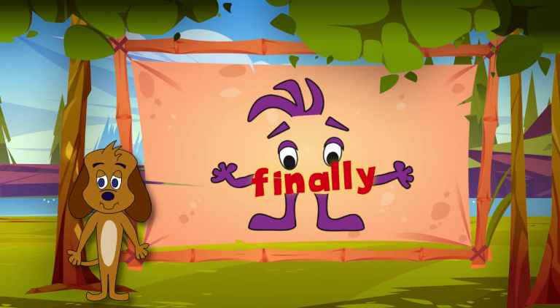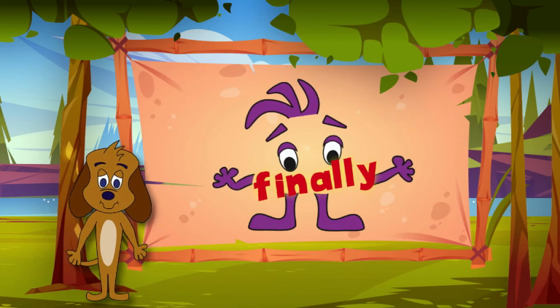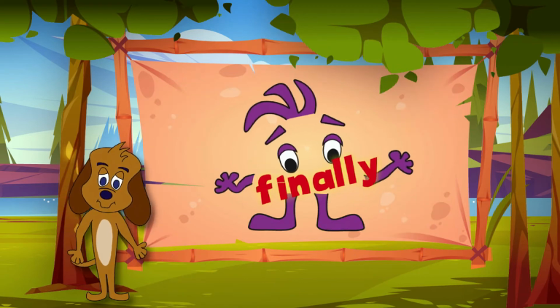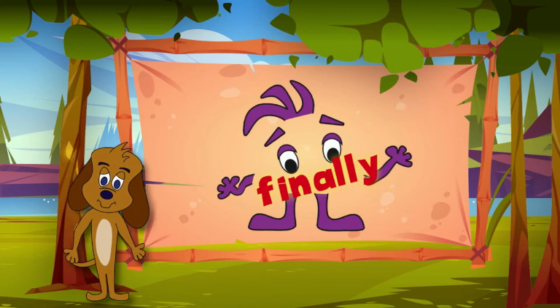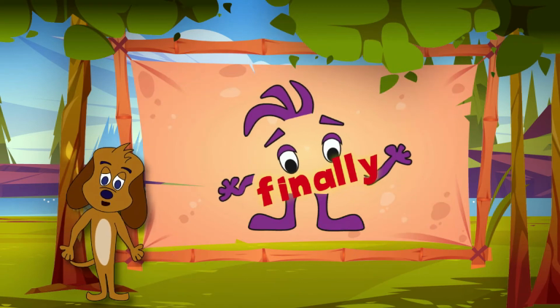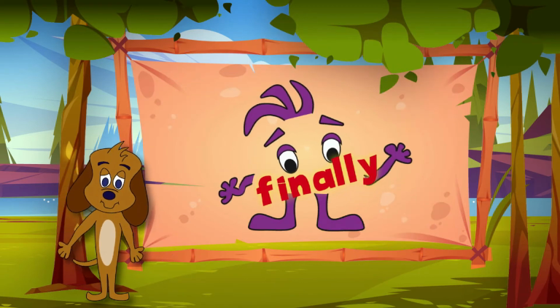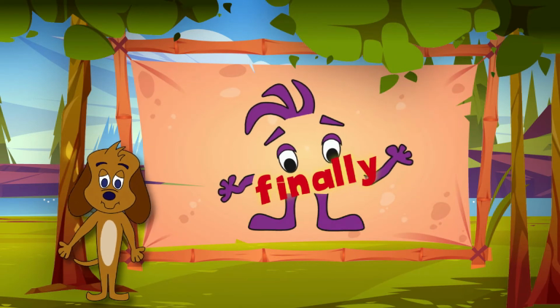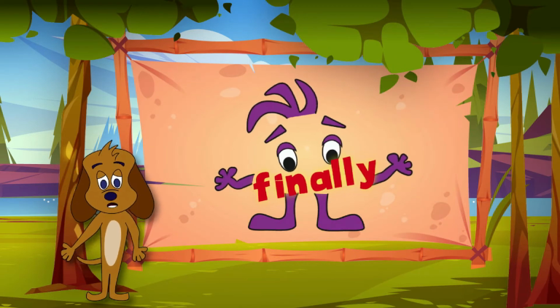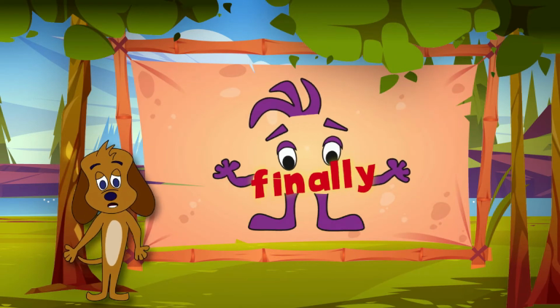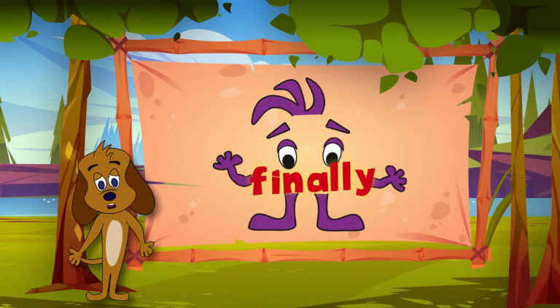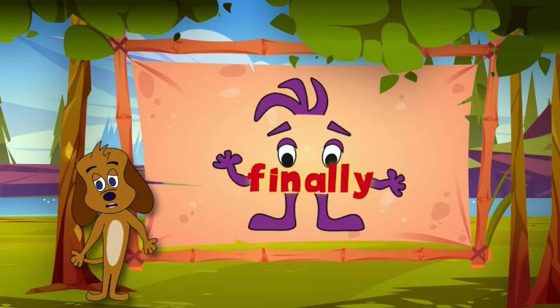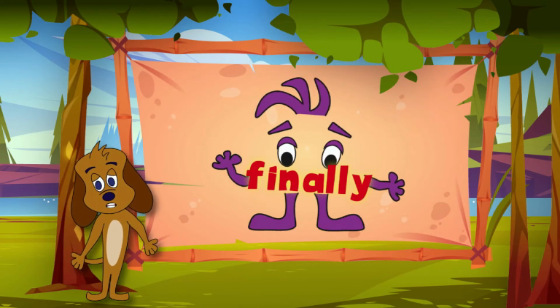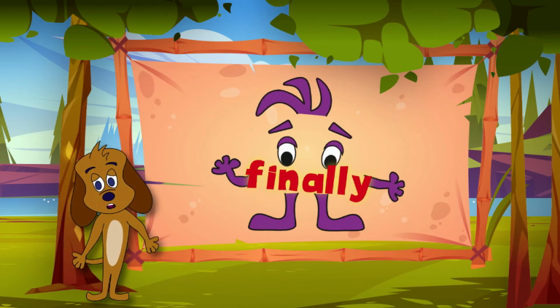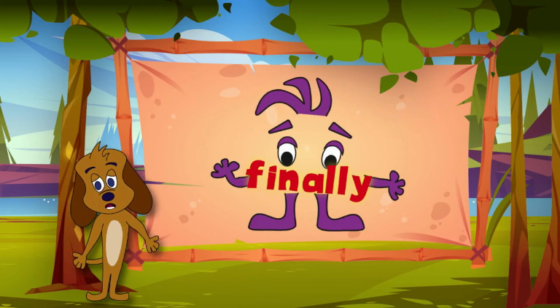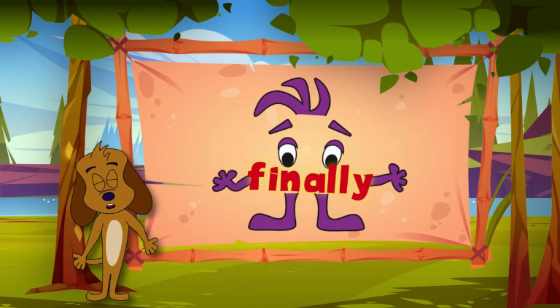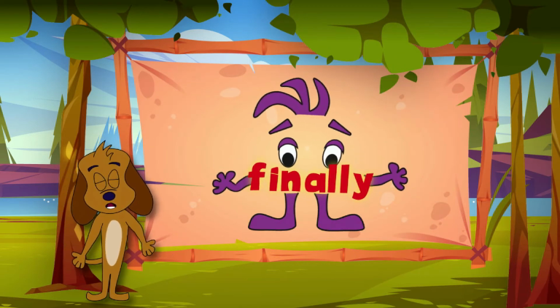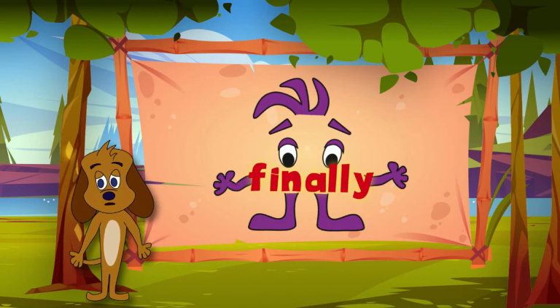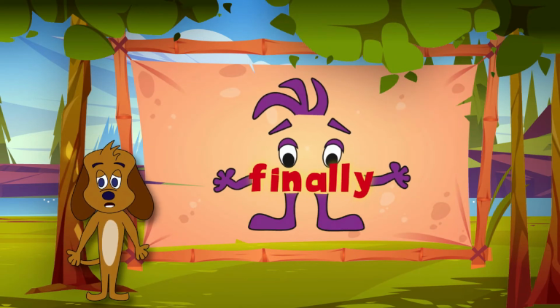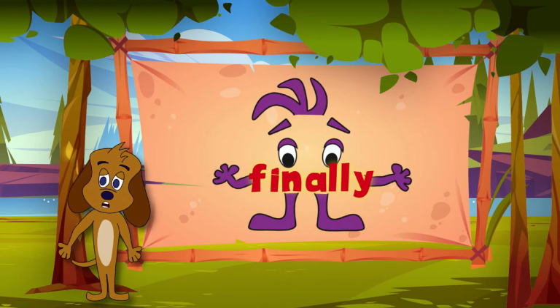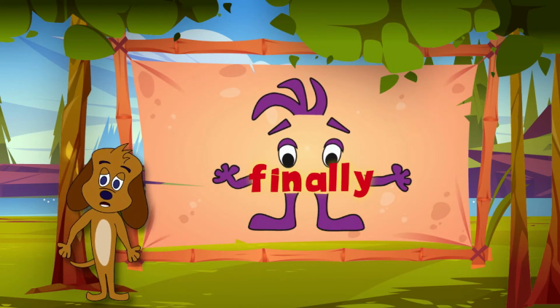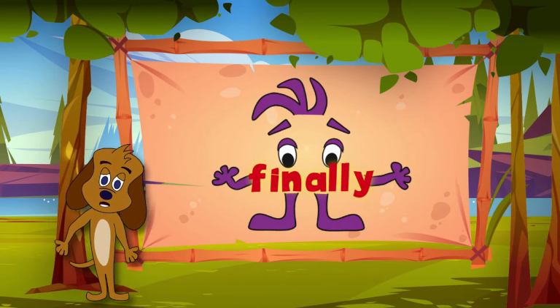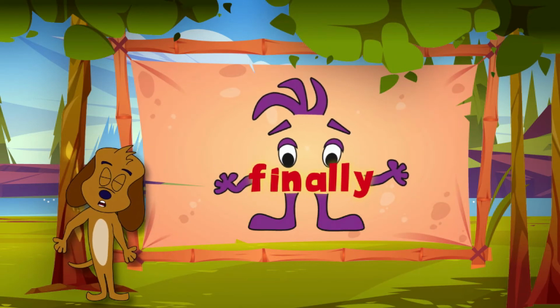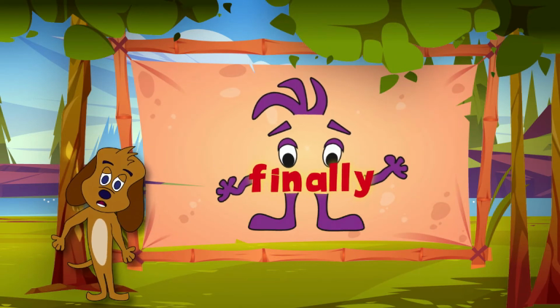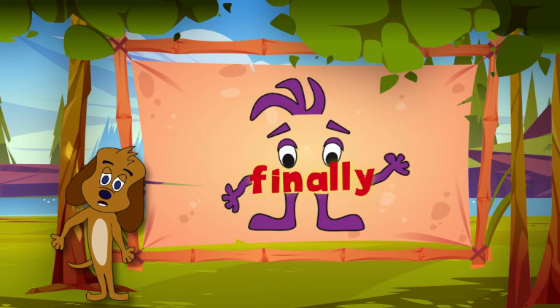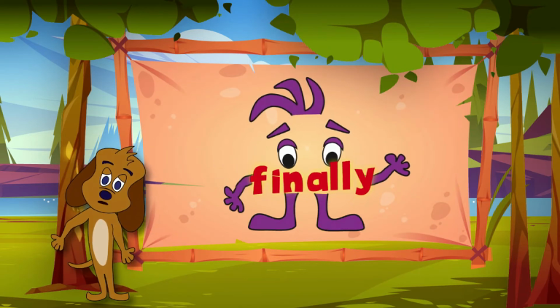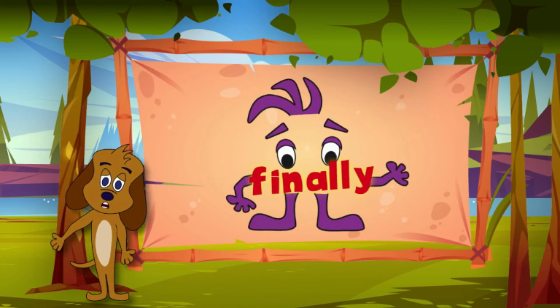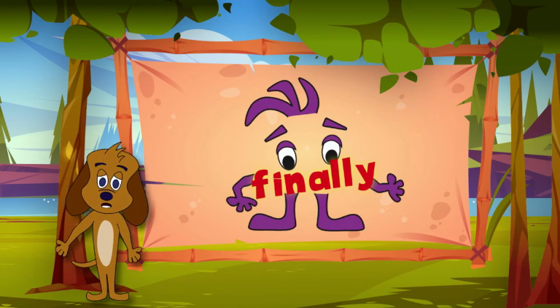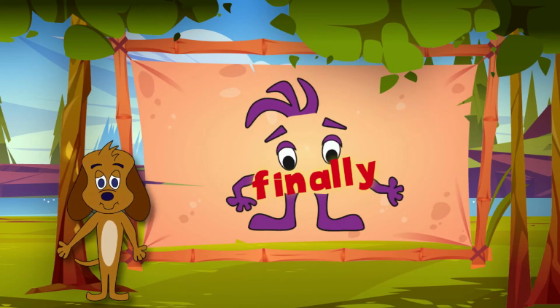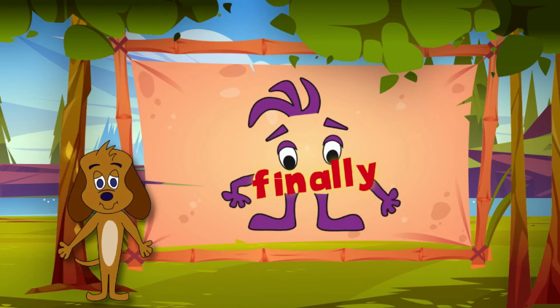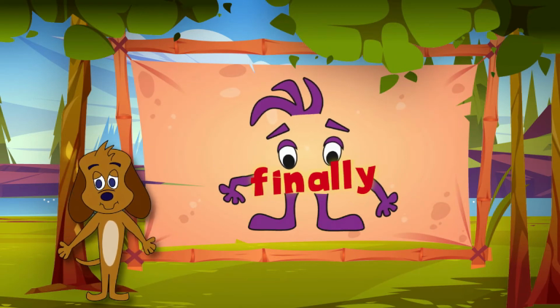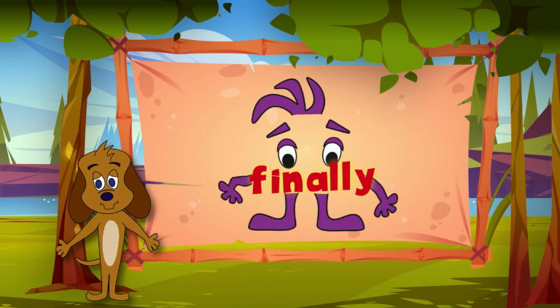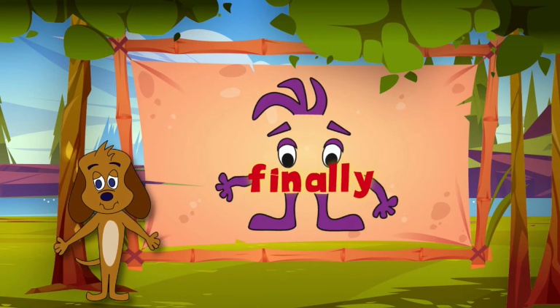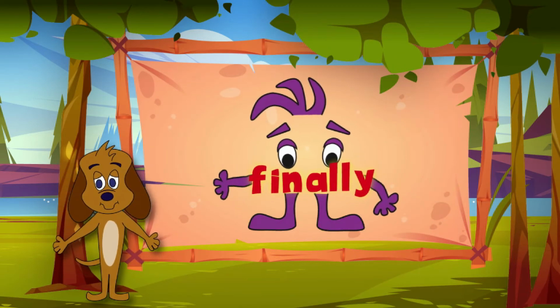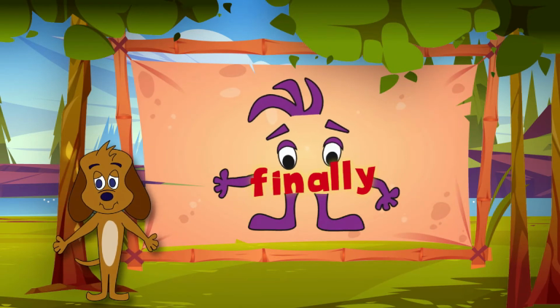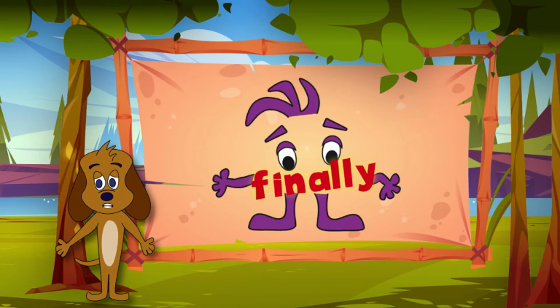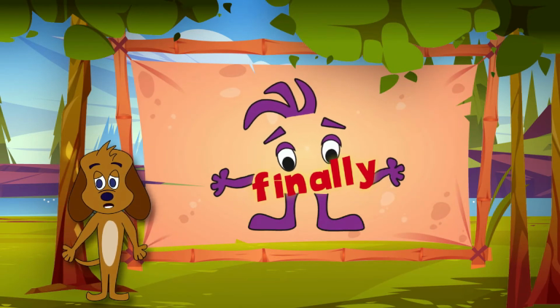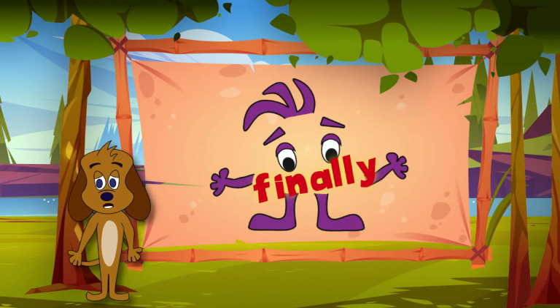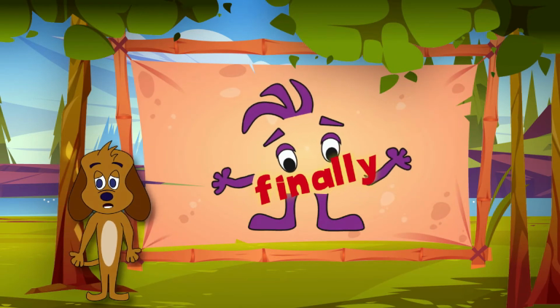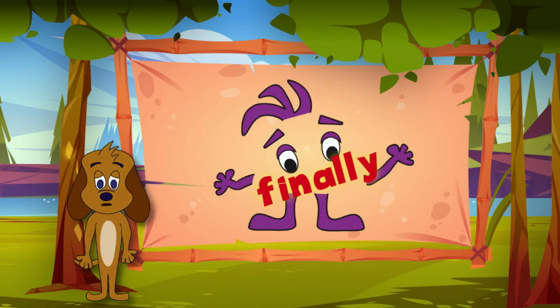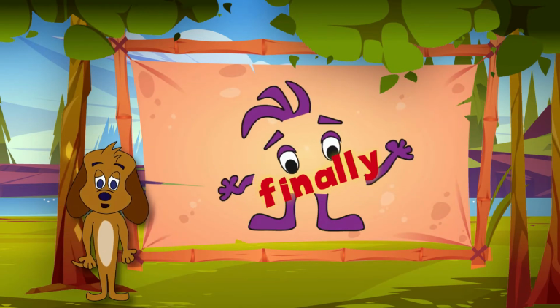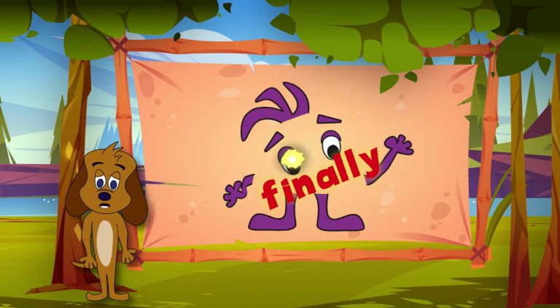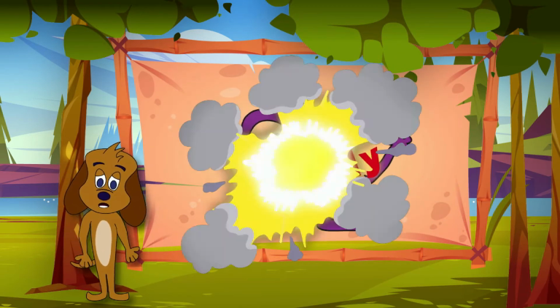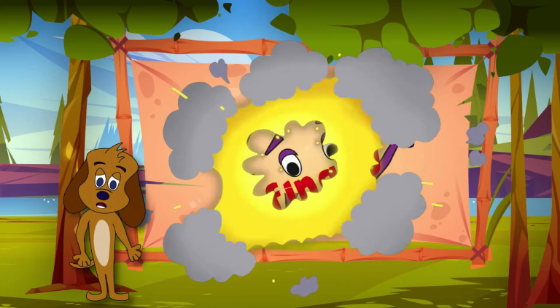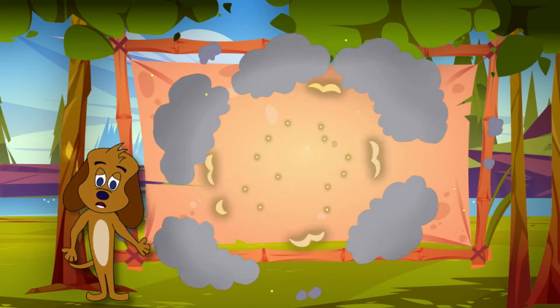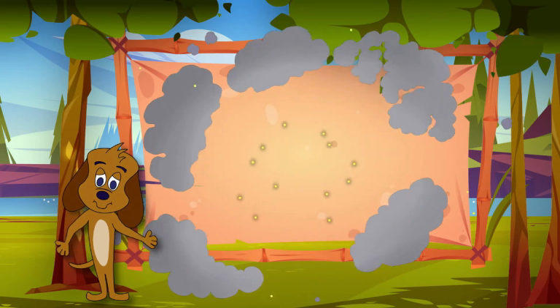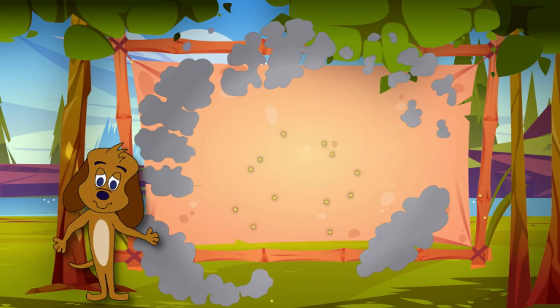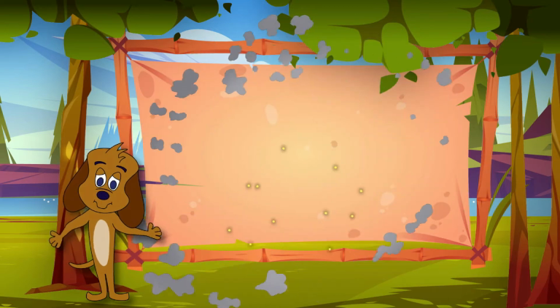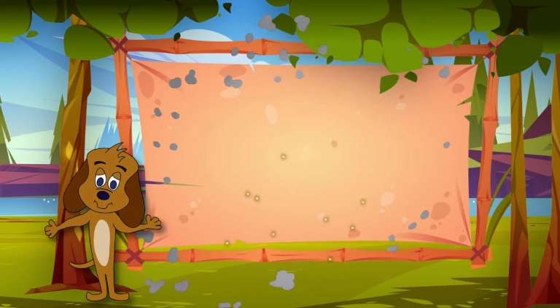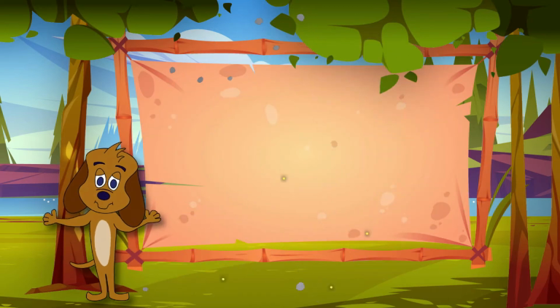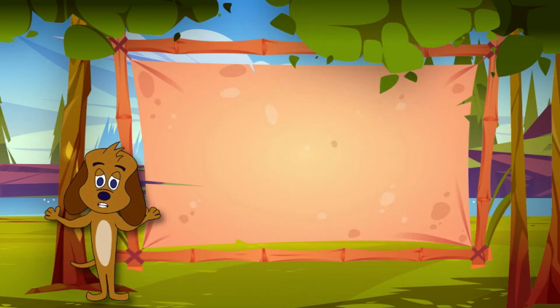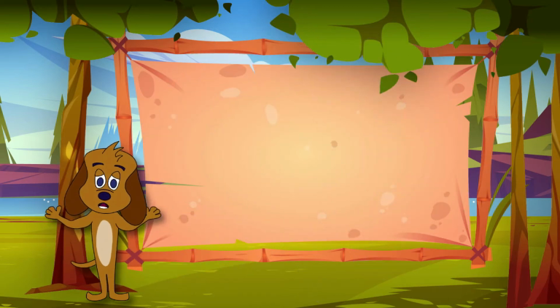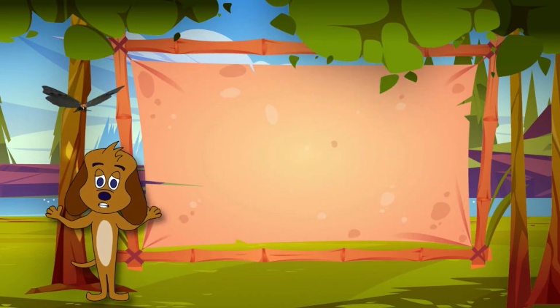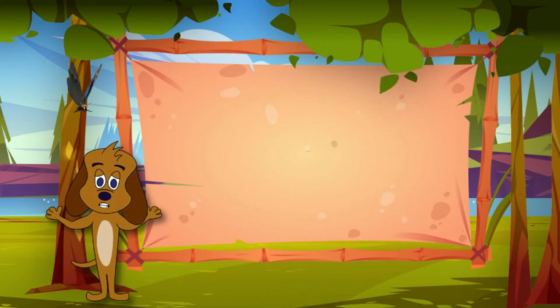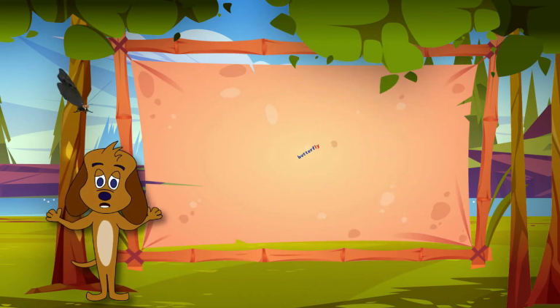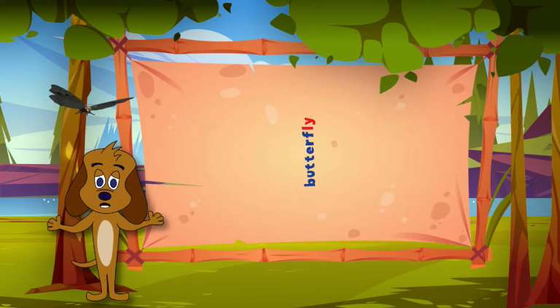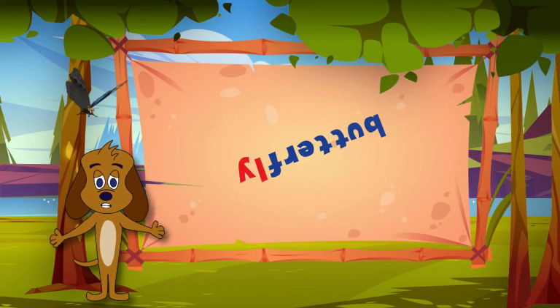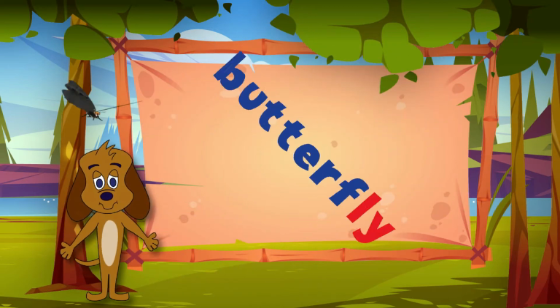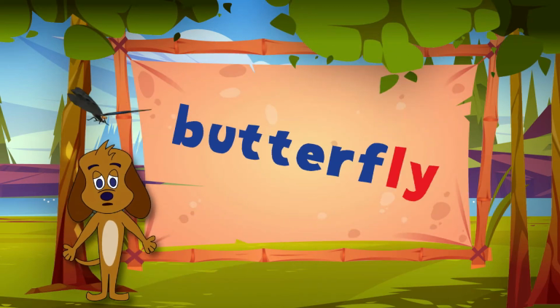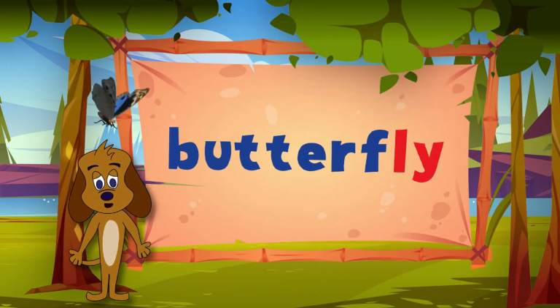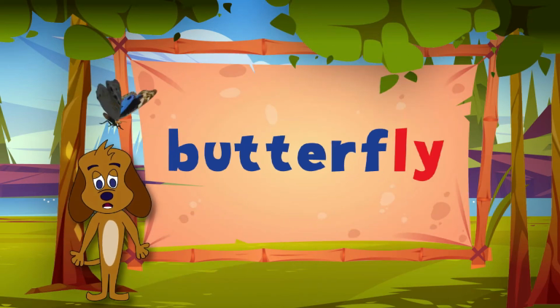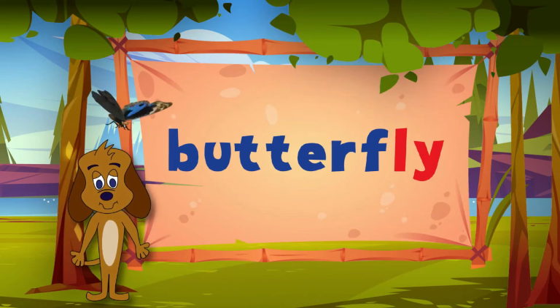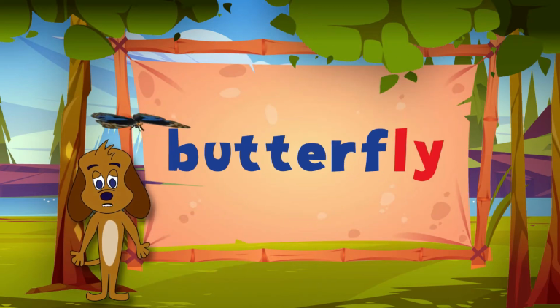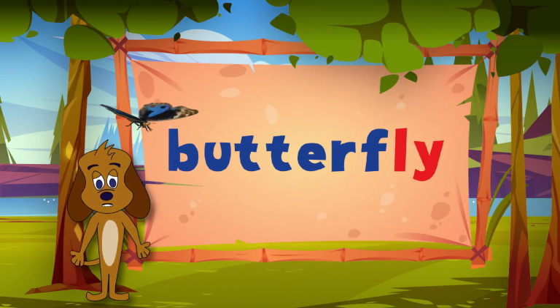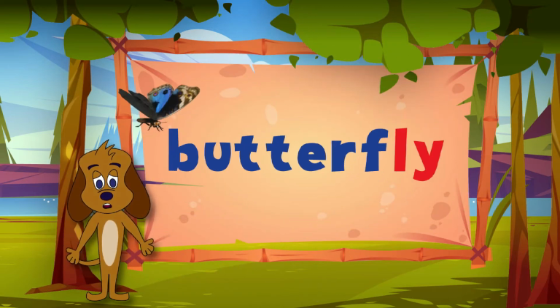Not every -ly word is an adverb. If you don't believe me, just ask a butterfly.